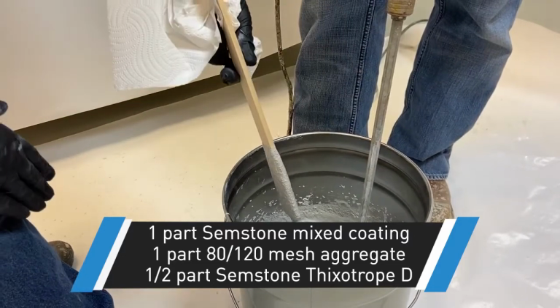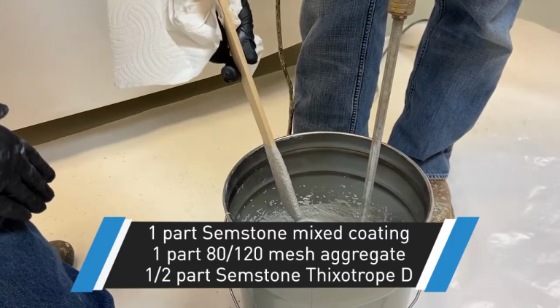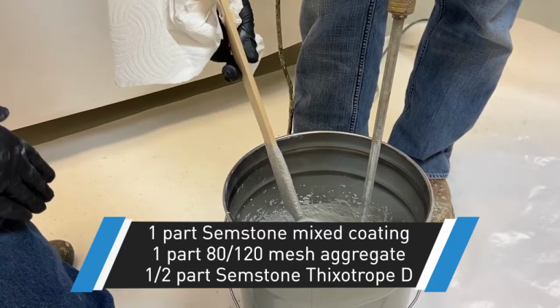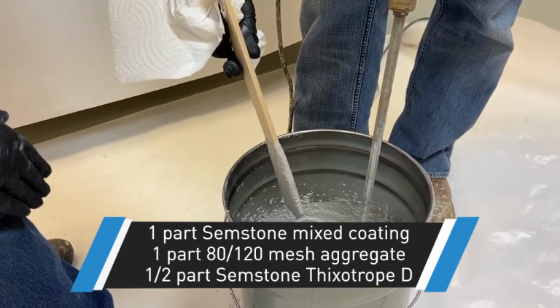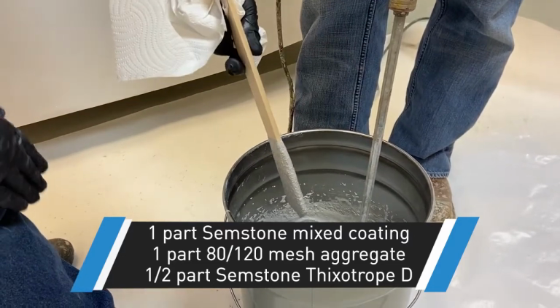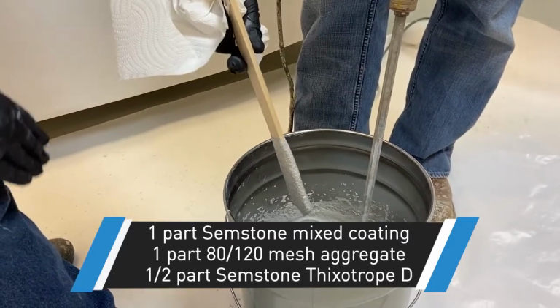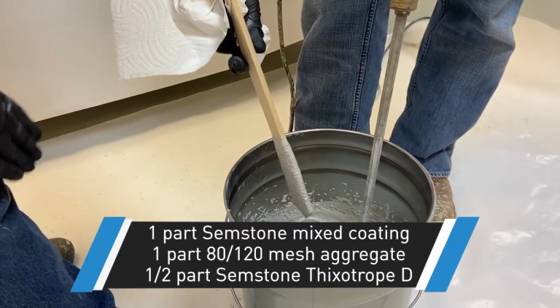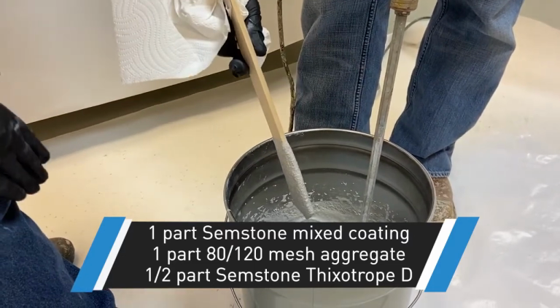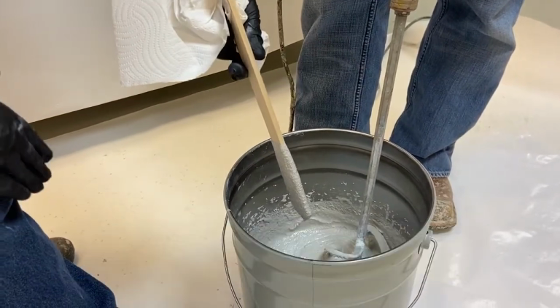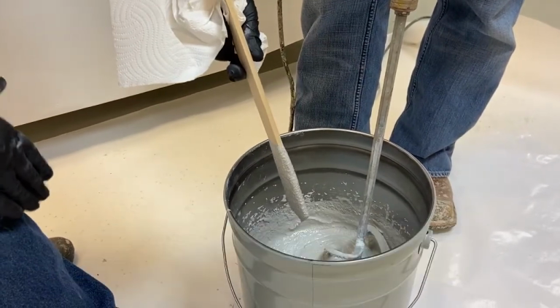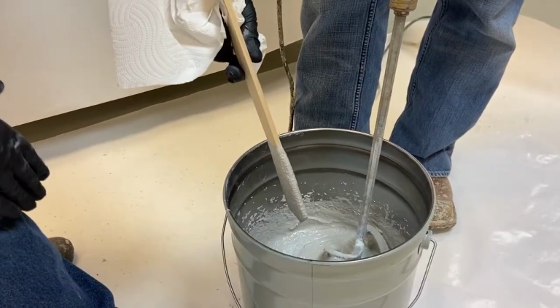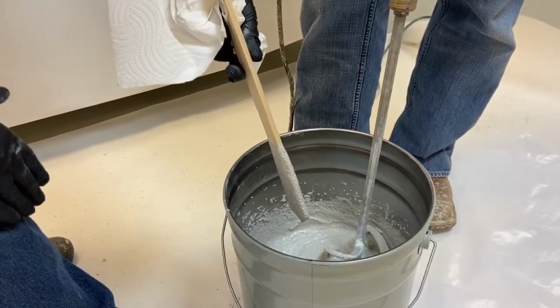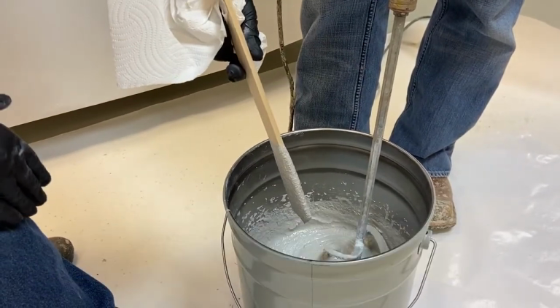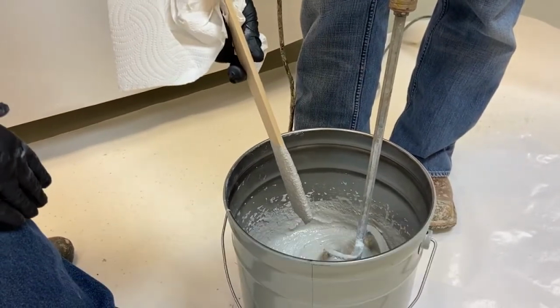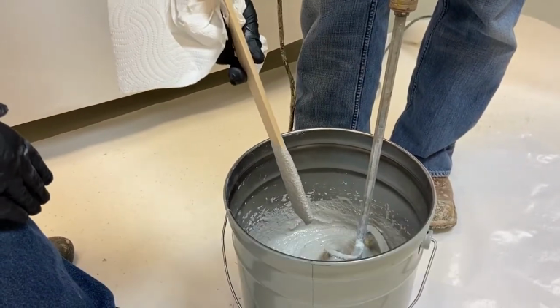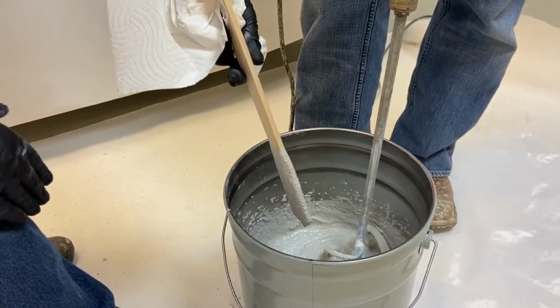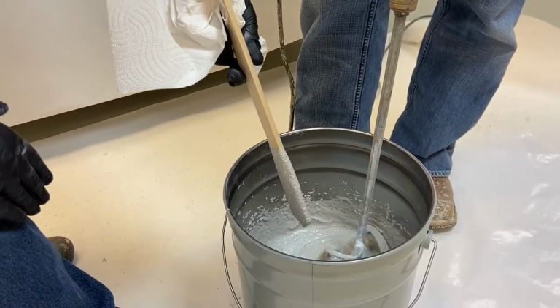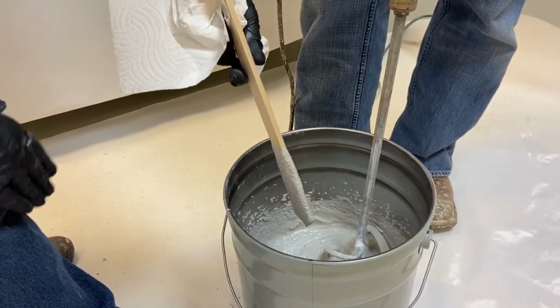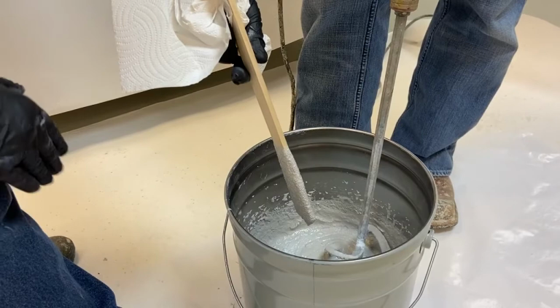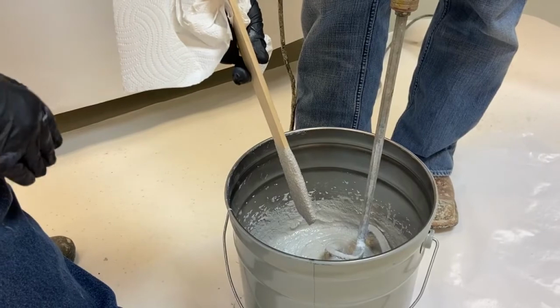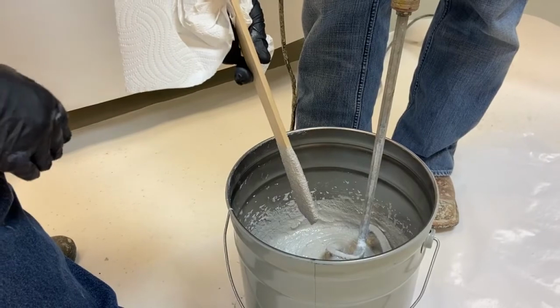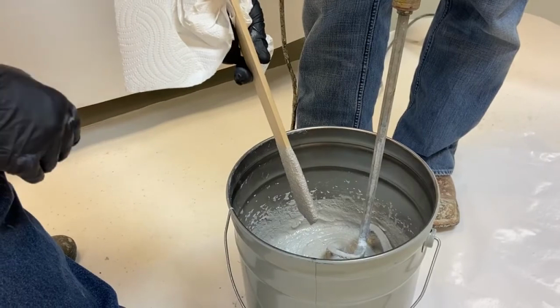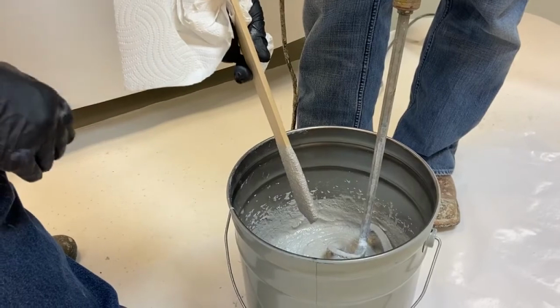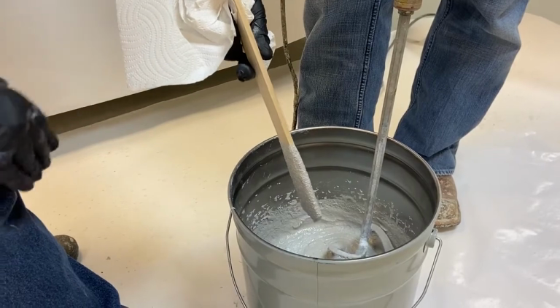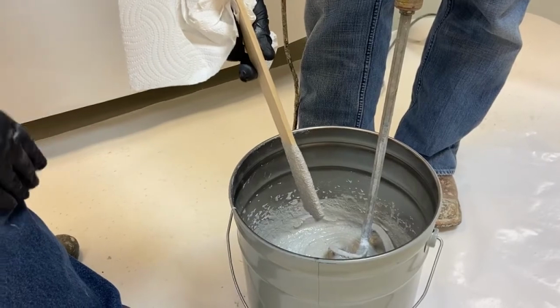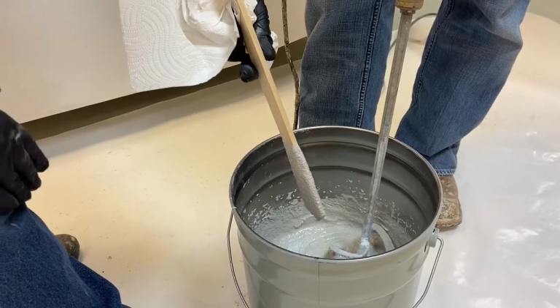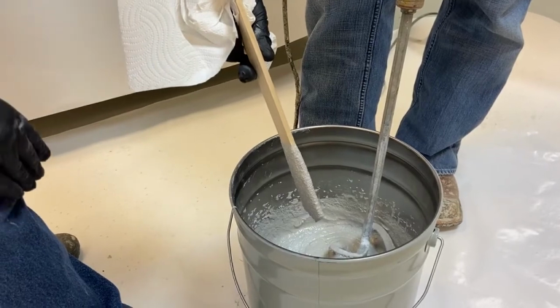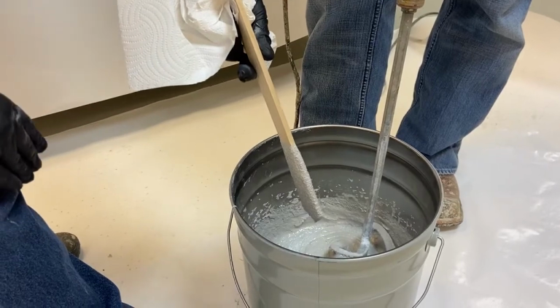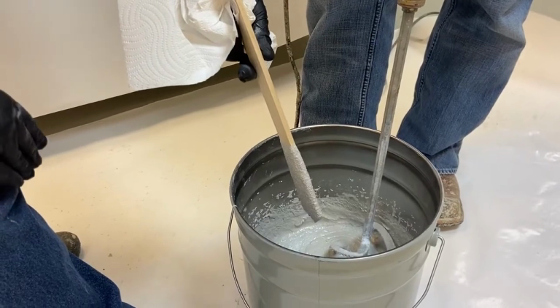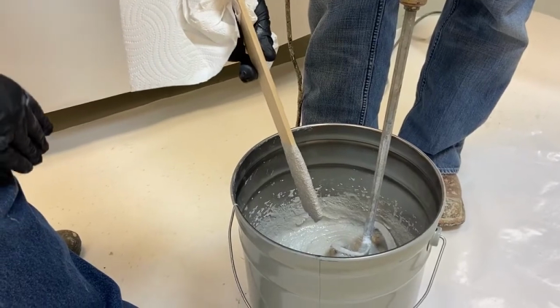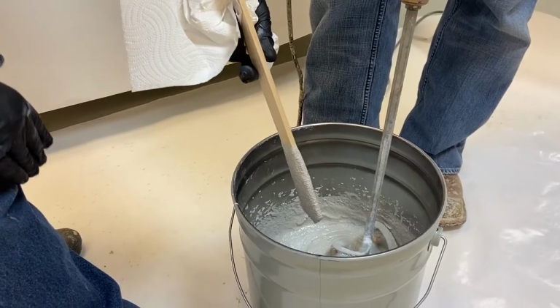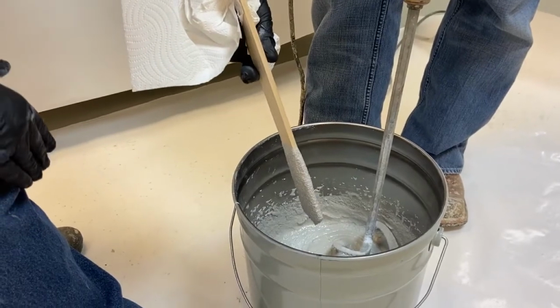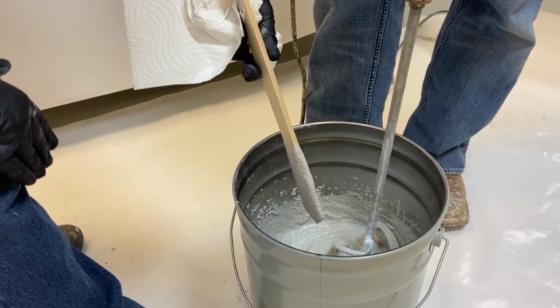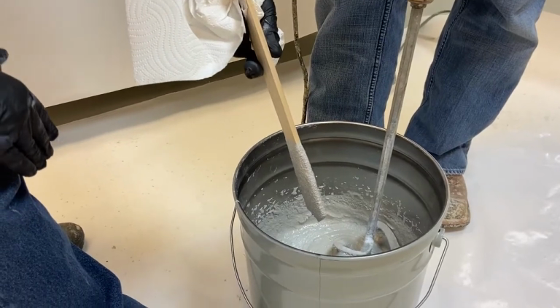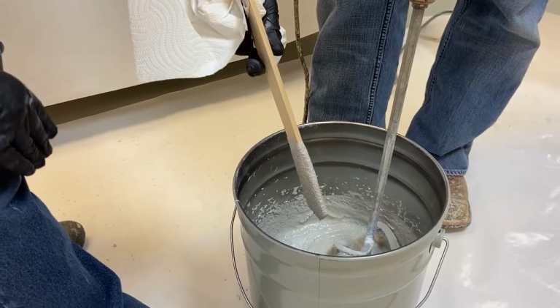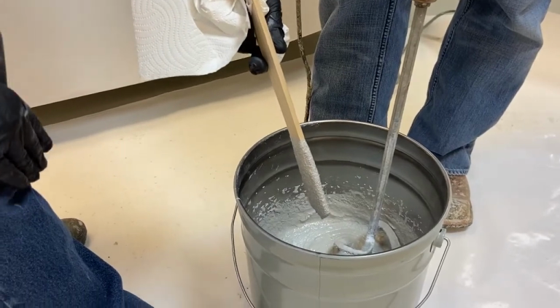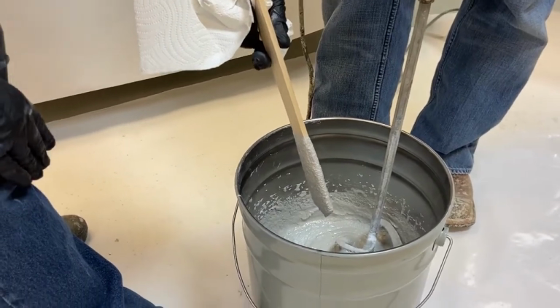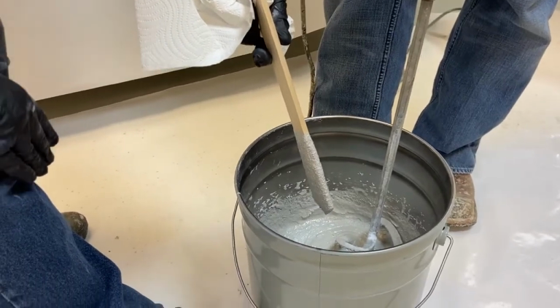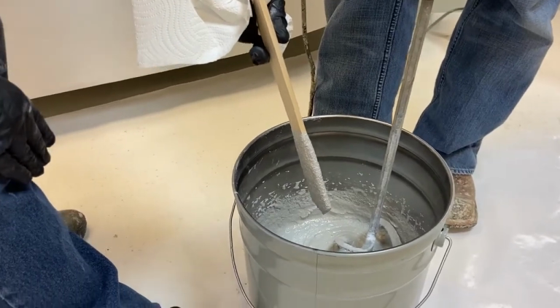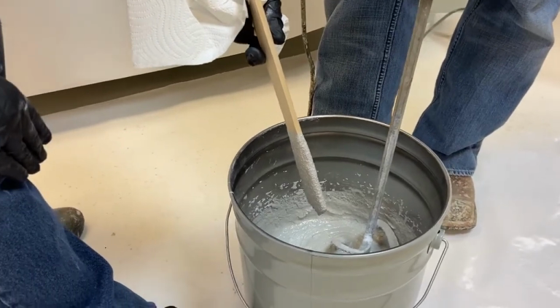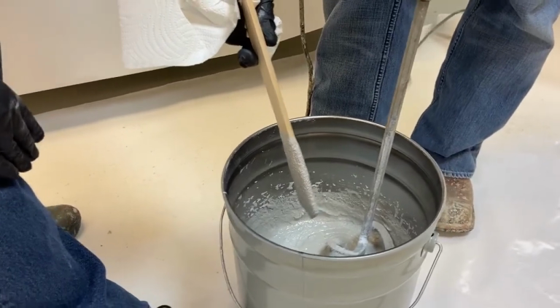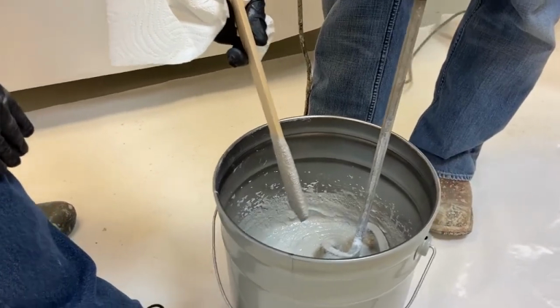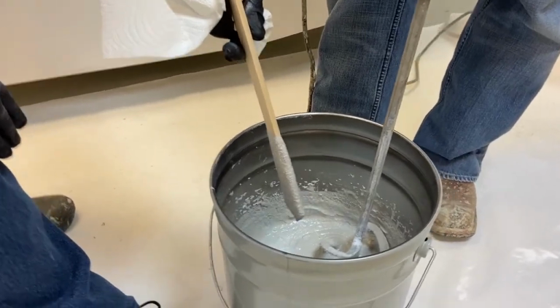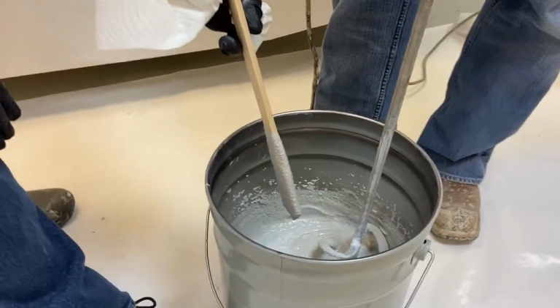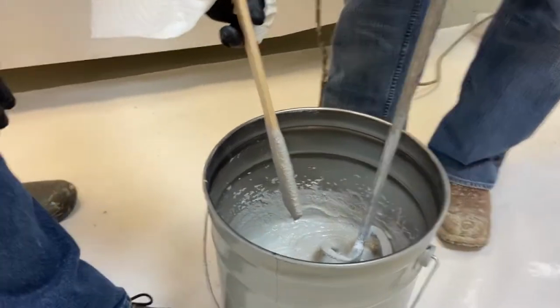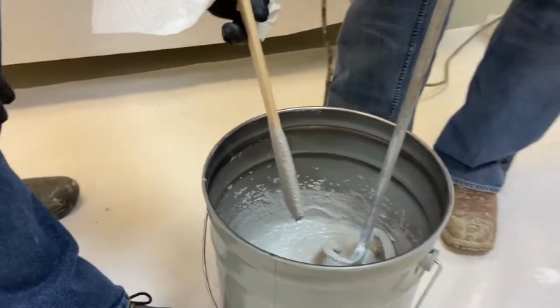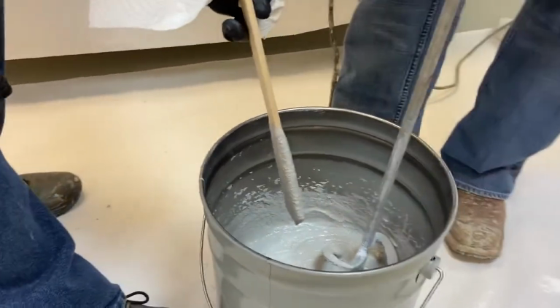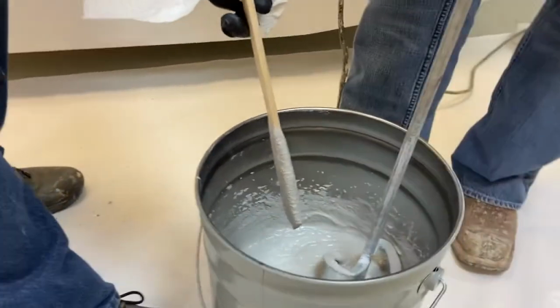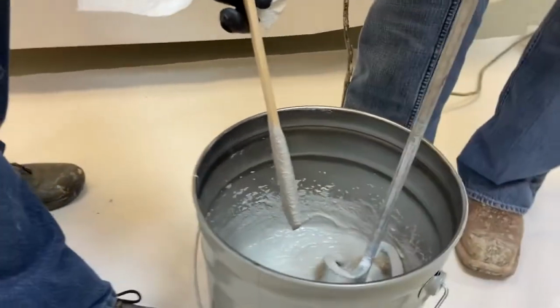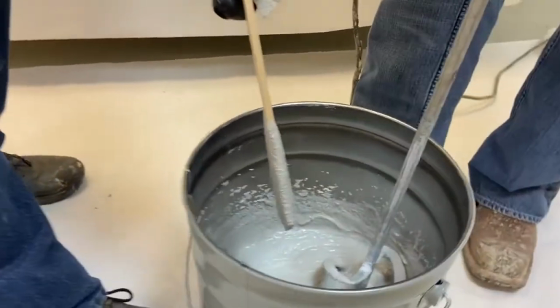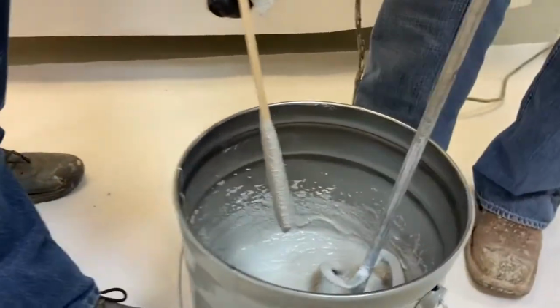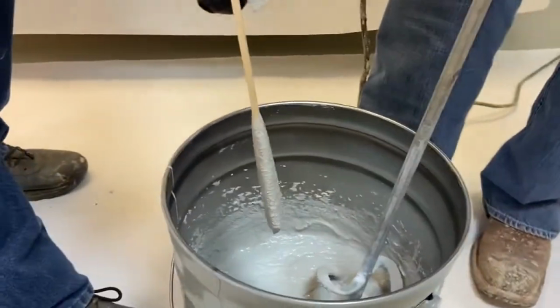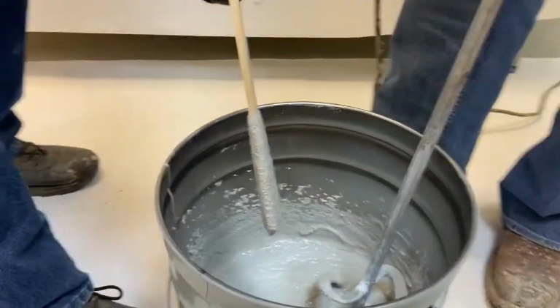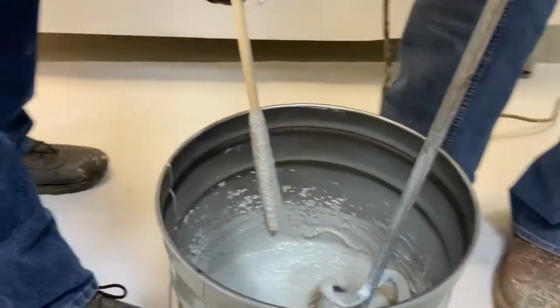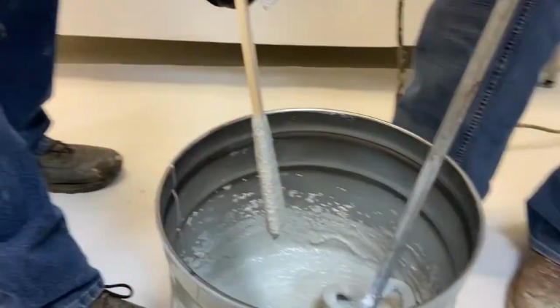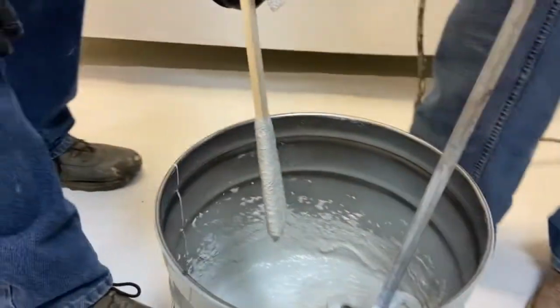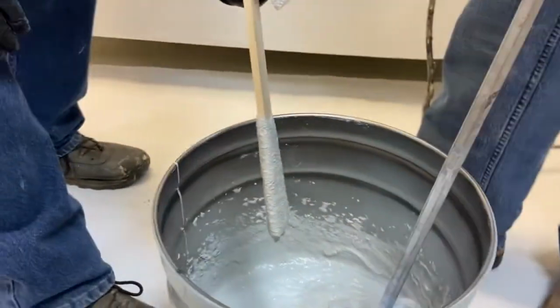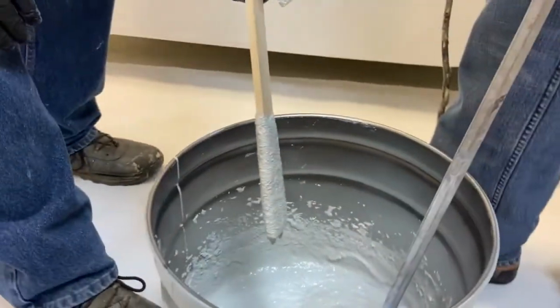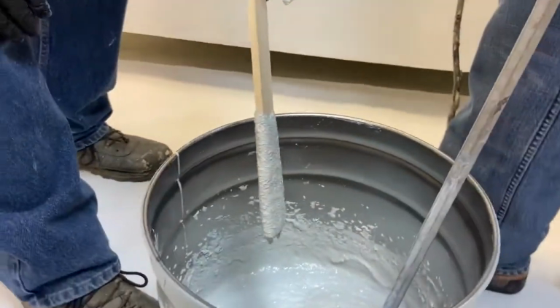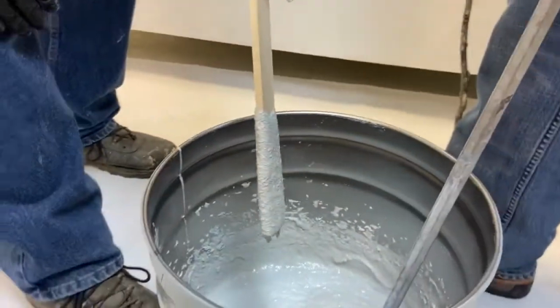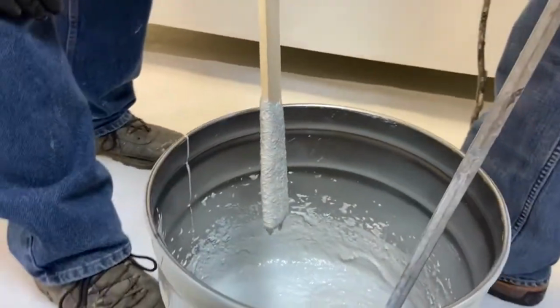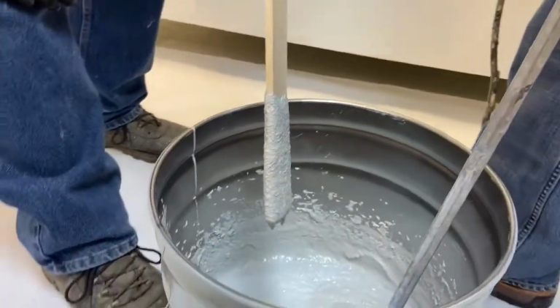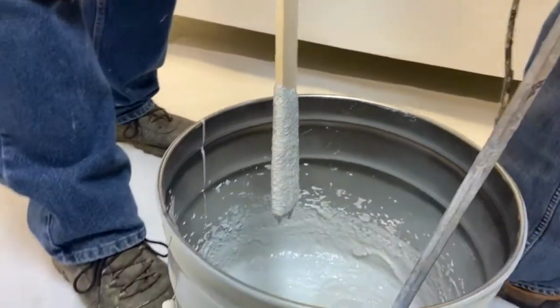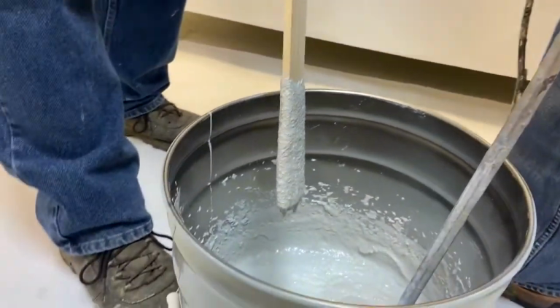We'll go ahead and proceed now that we've got this material hanging on a stir stick at this interval. Let's go ahead and try to trowel it on our vertical surfaces.